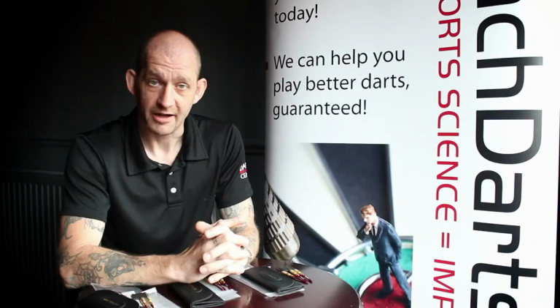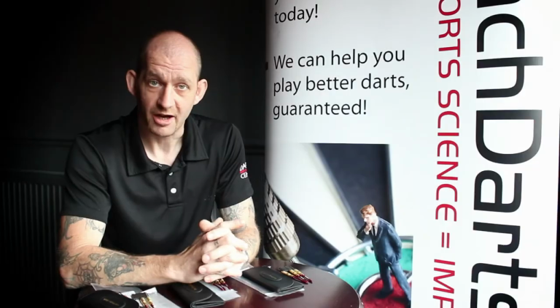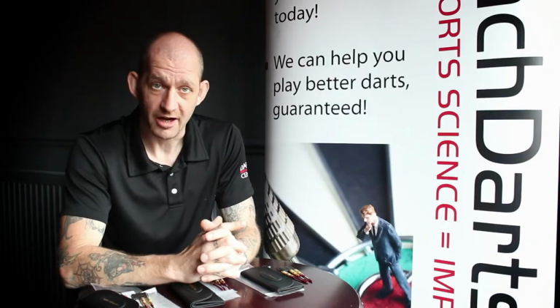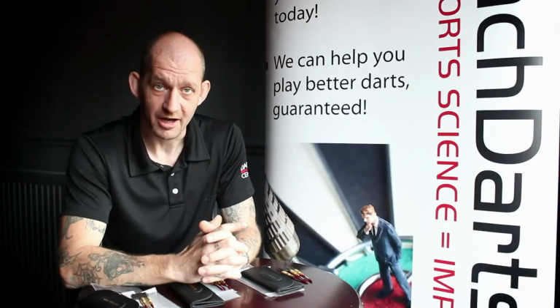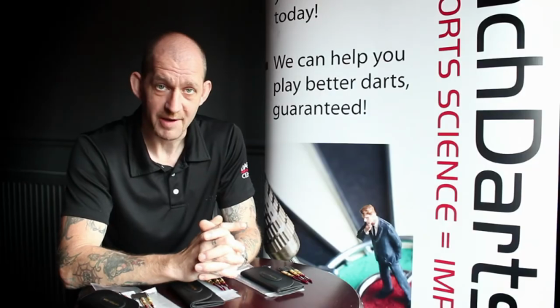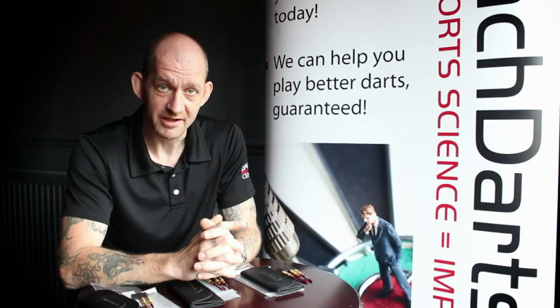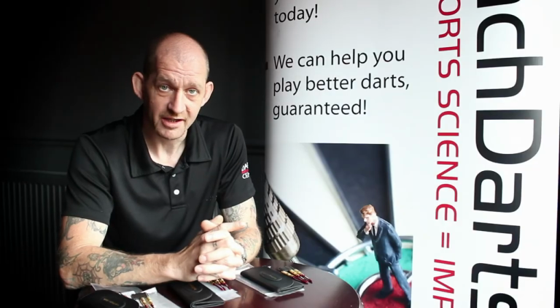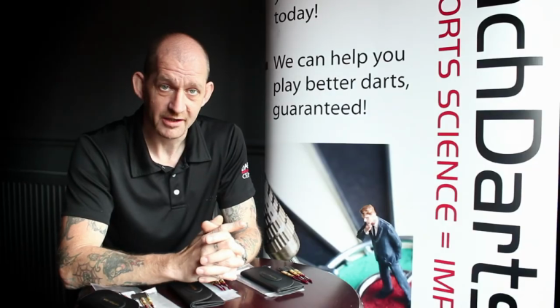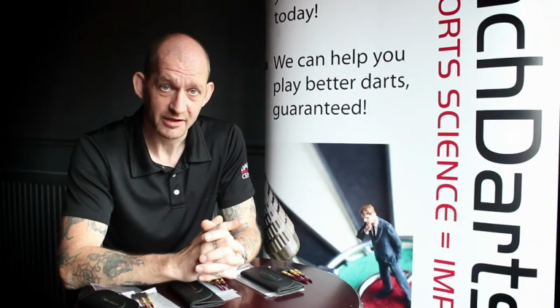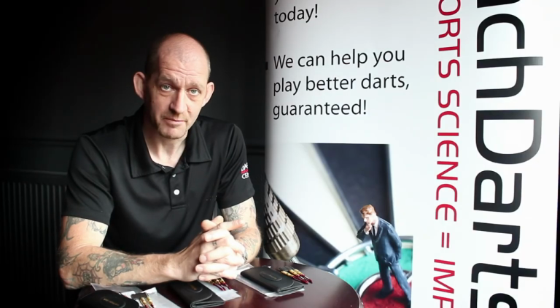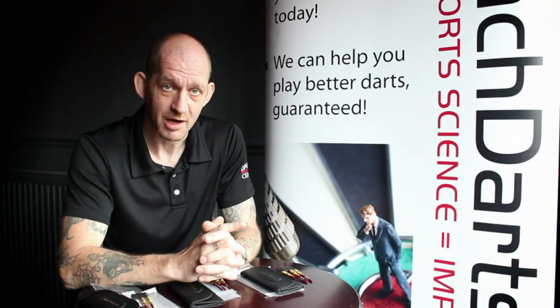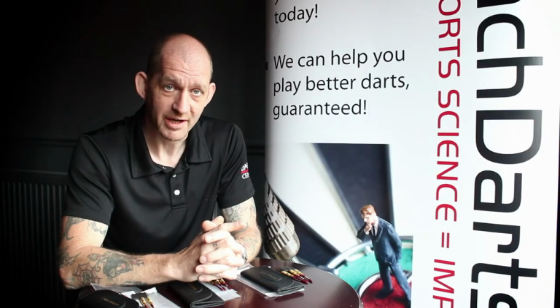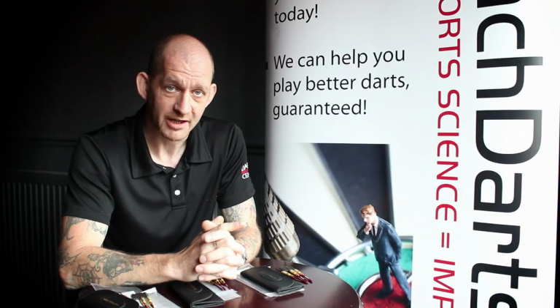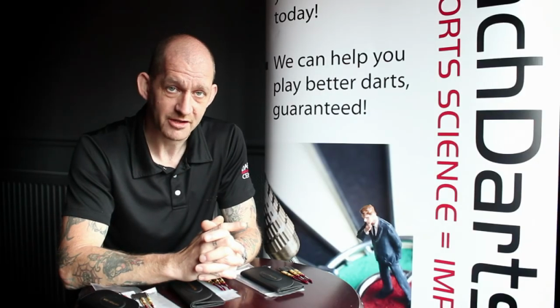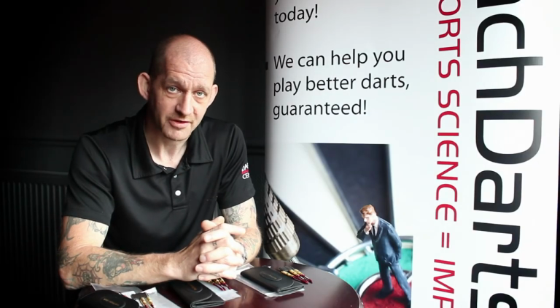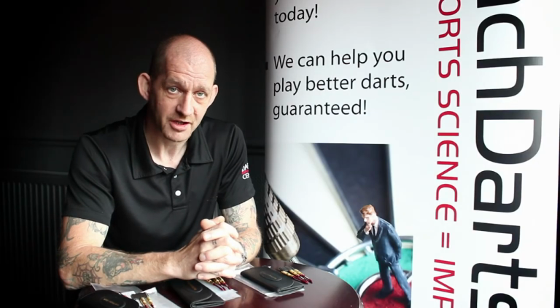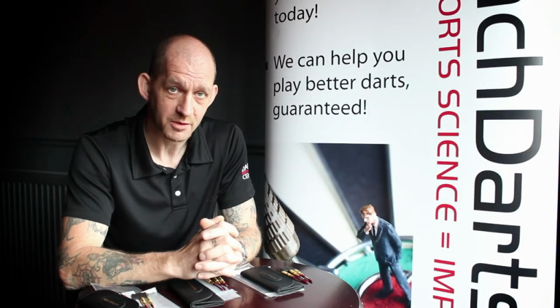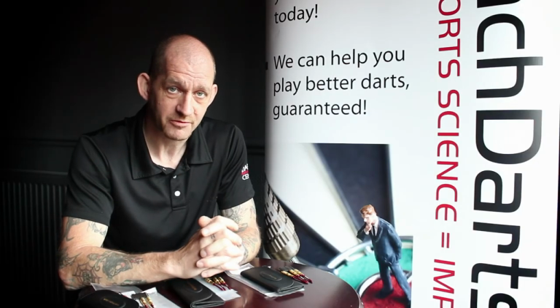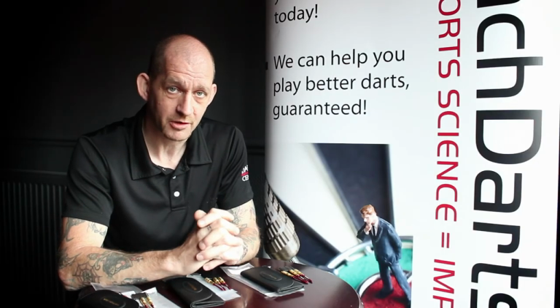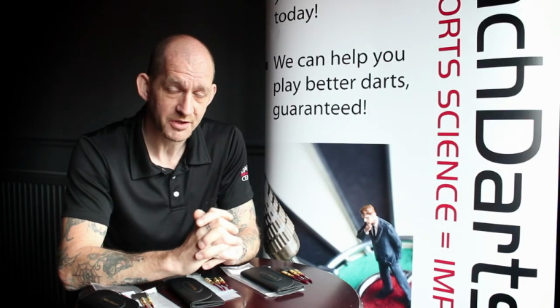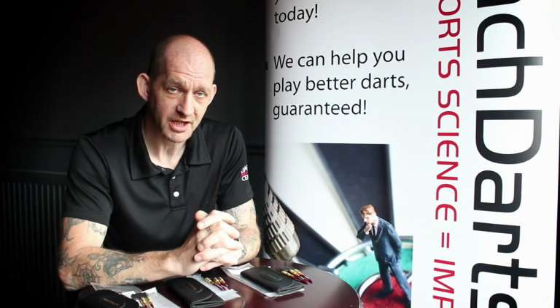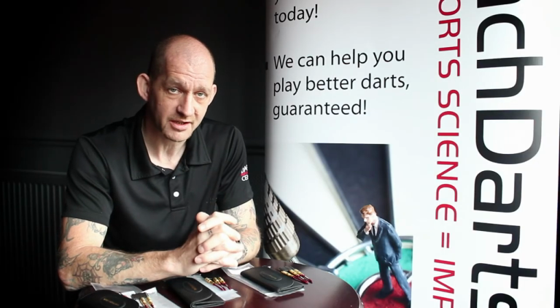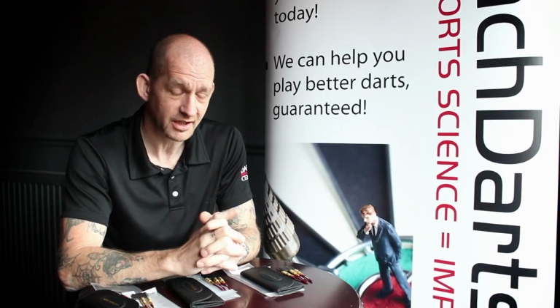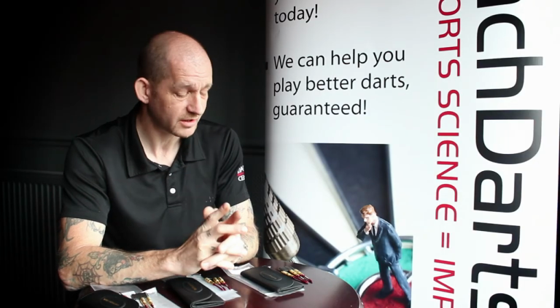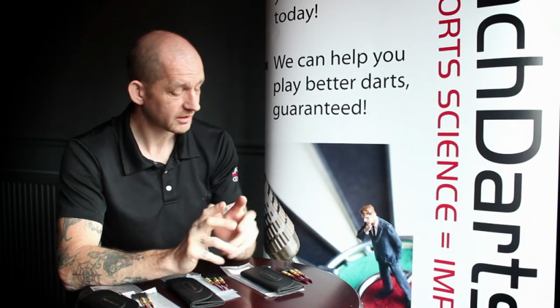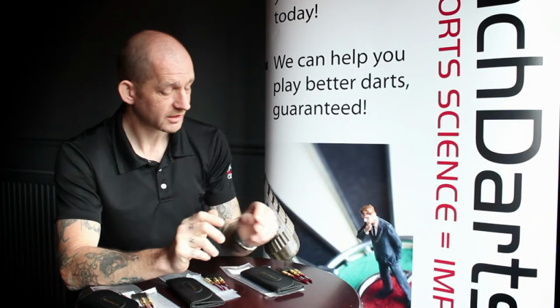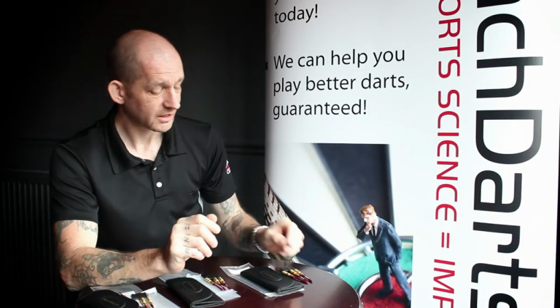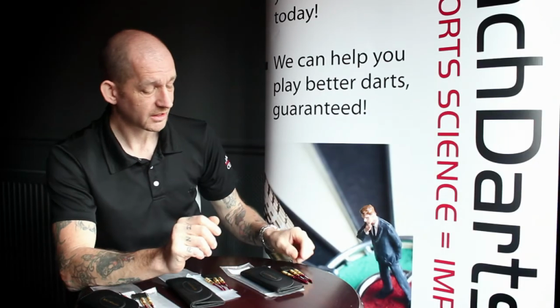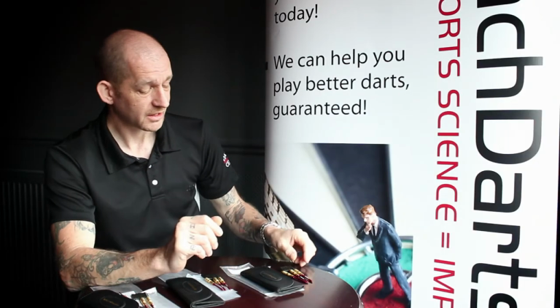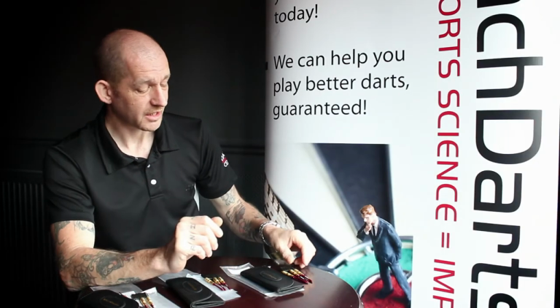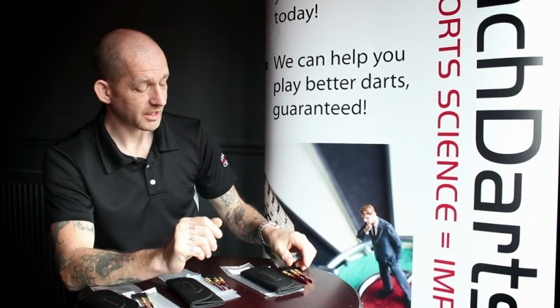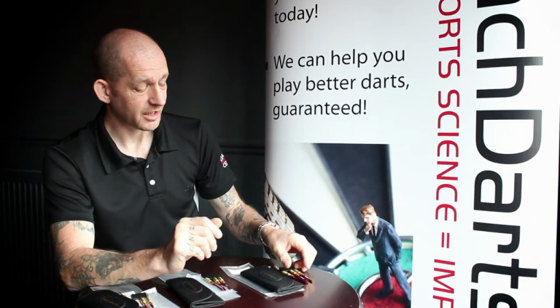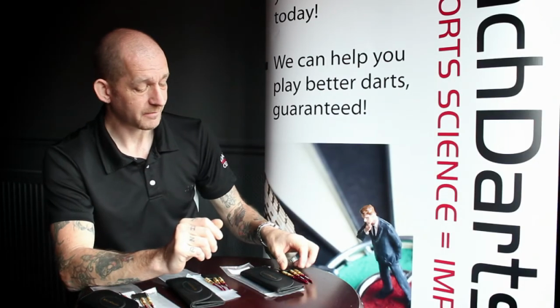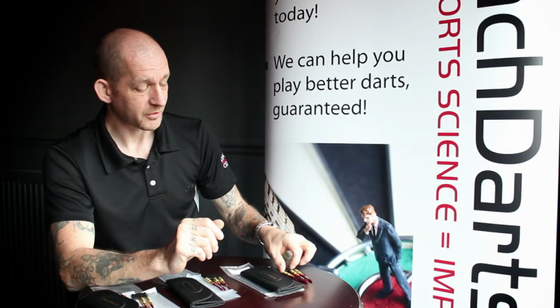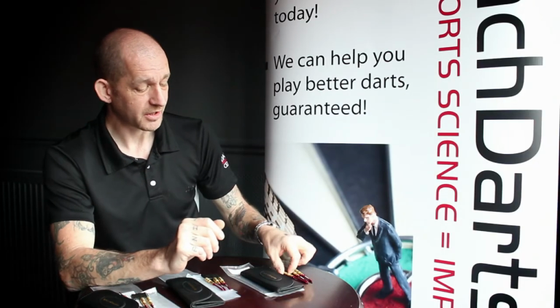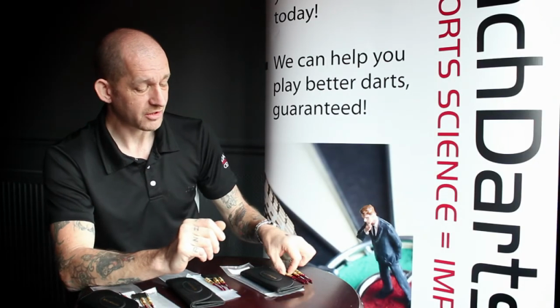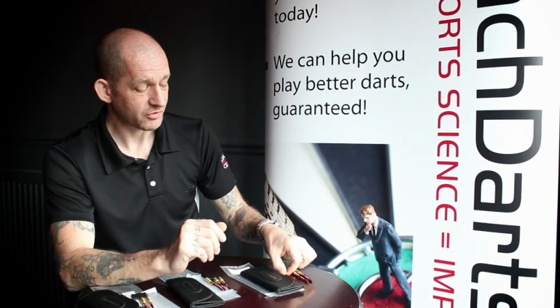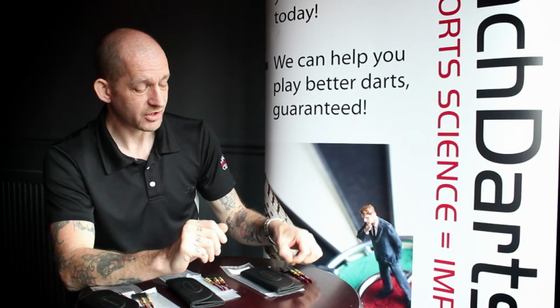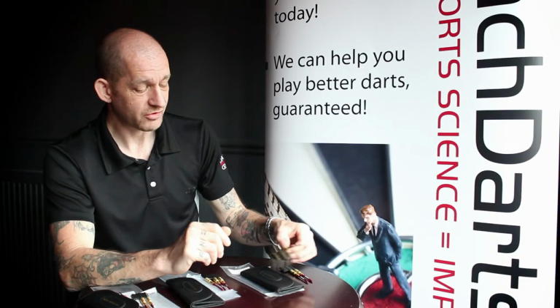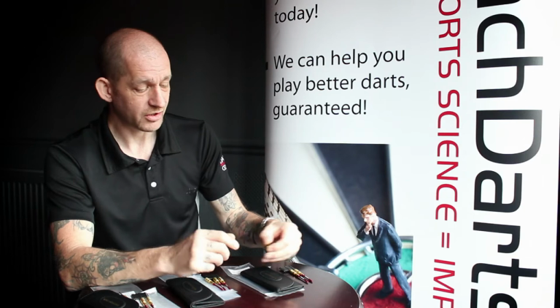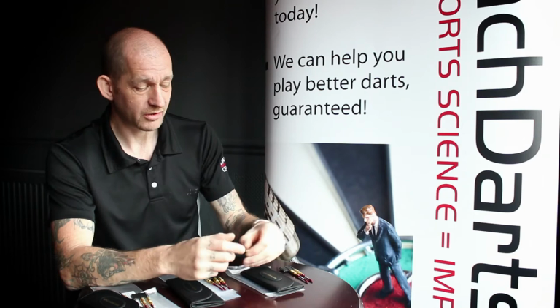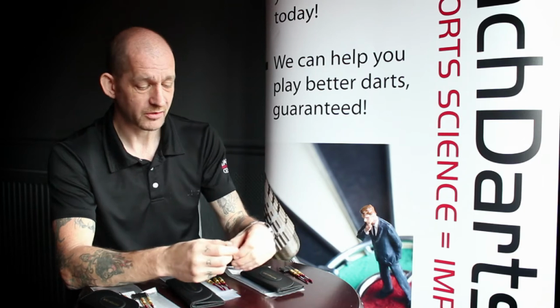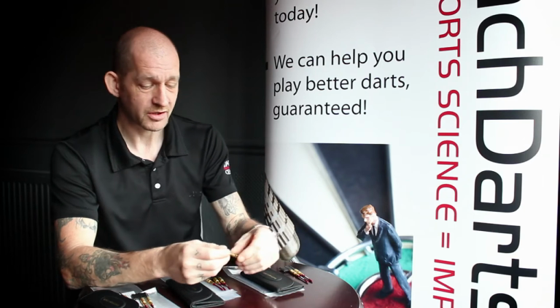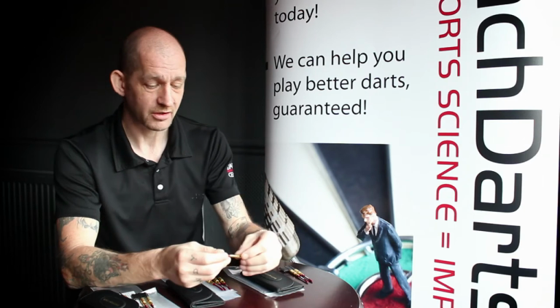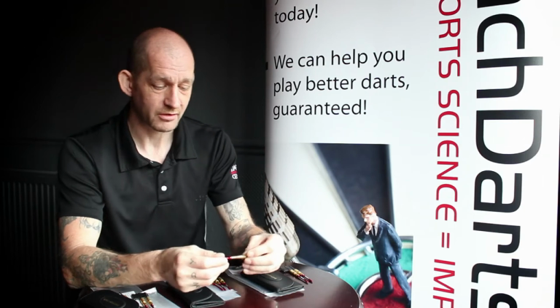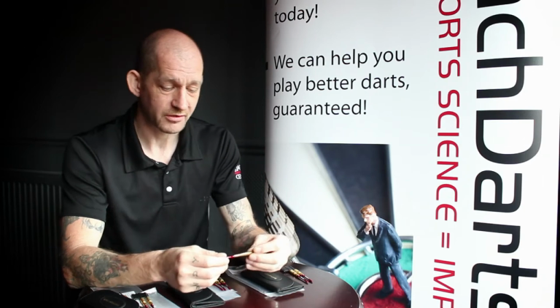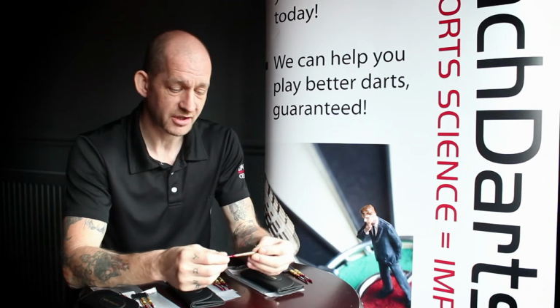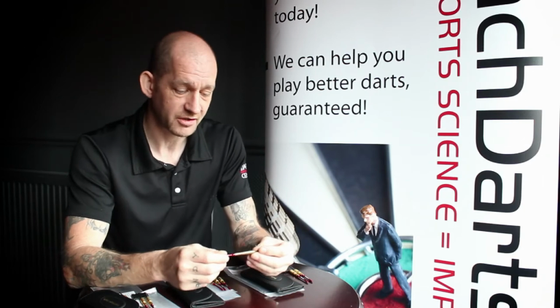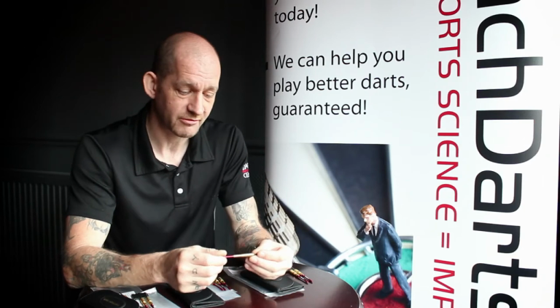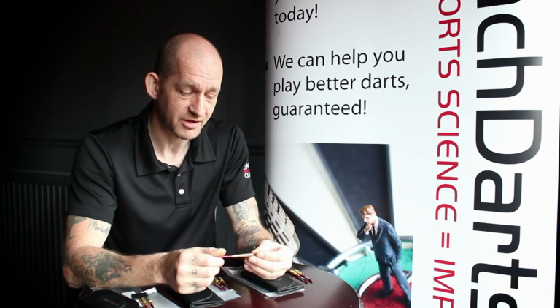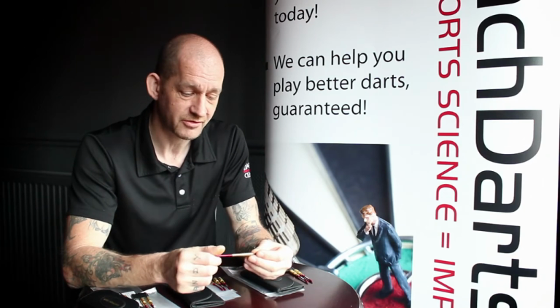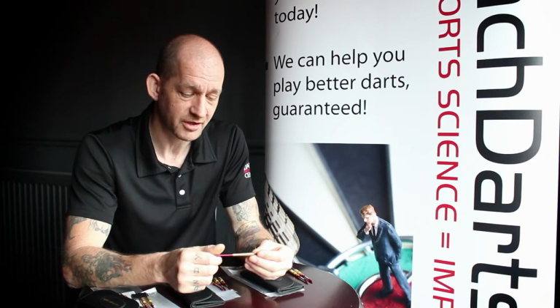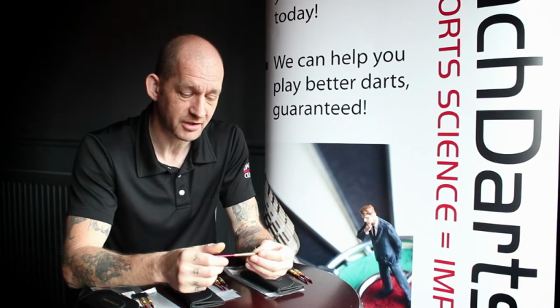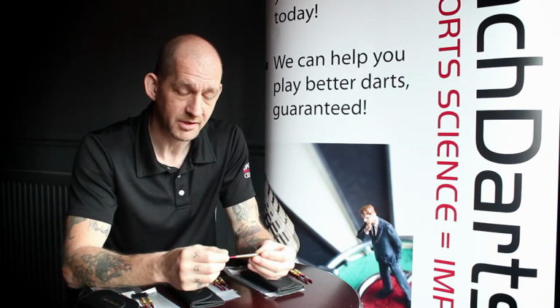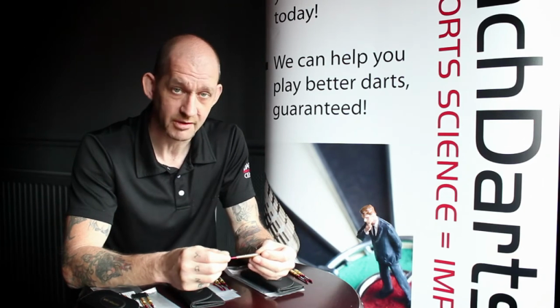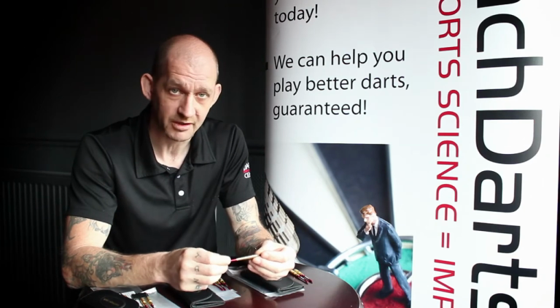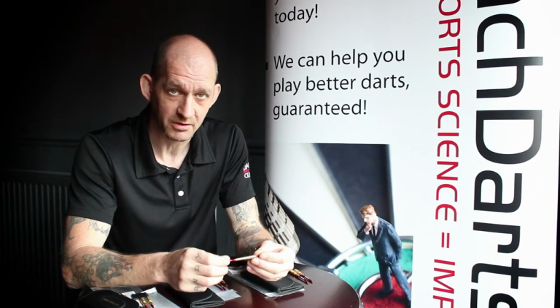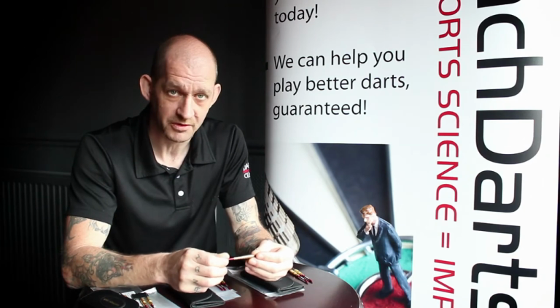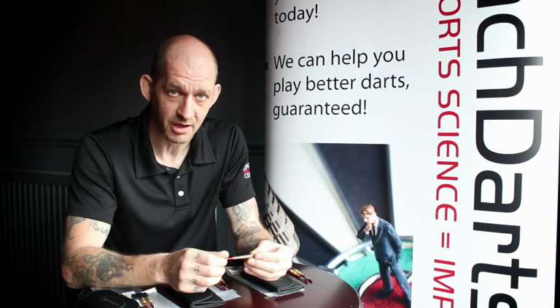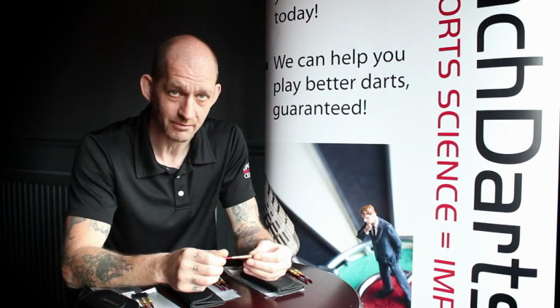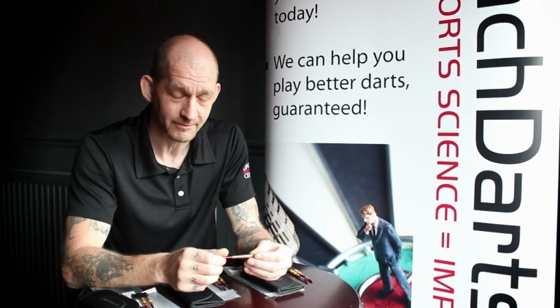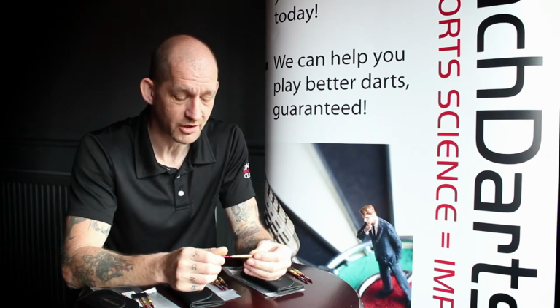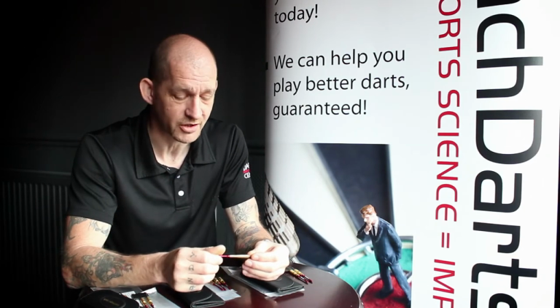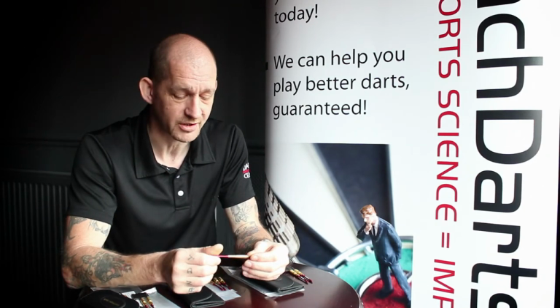Hi, I'm Andy, the biomechanist for the Darts Performance Centre. I'm going to introduce you to this new range of darts that we're doing called the Golden Virgins.